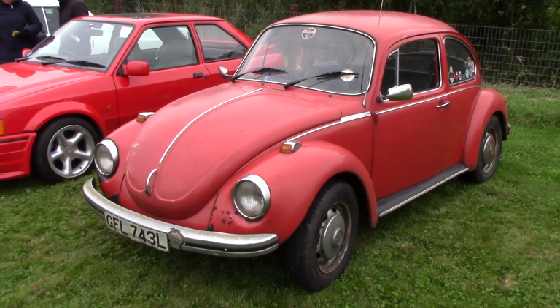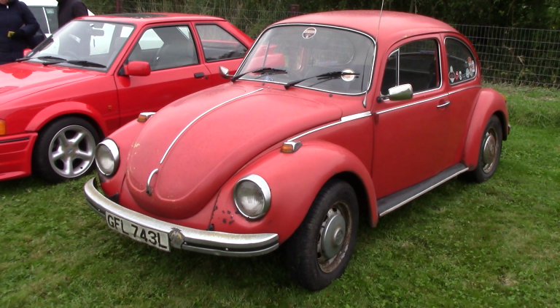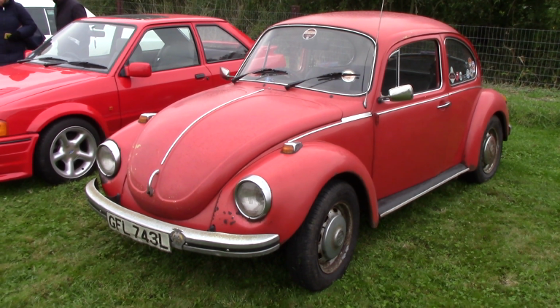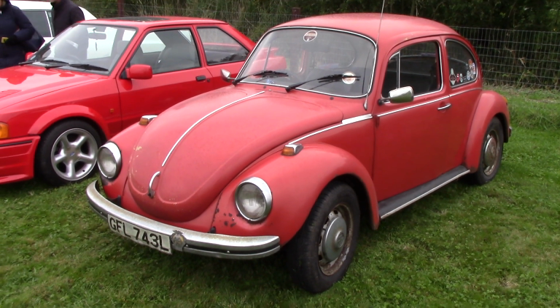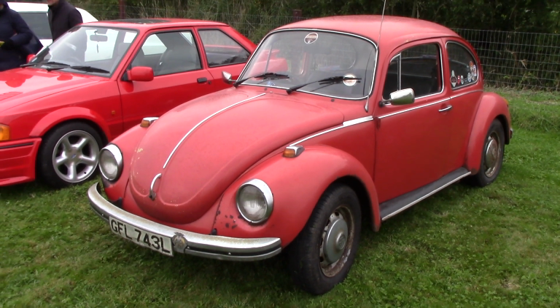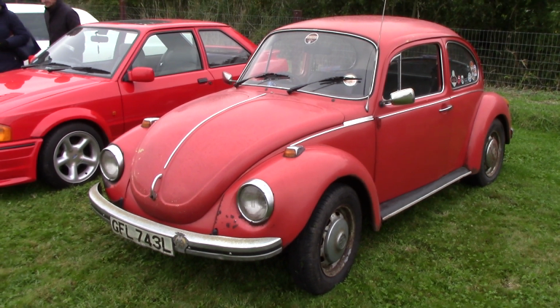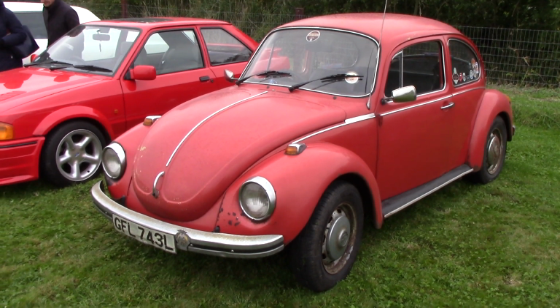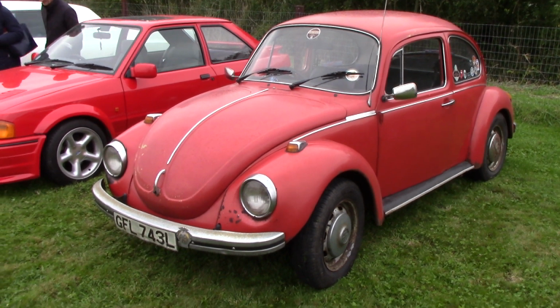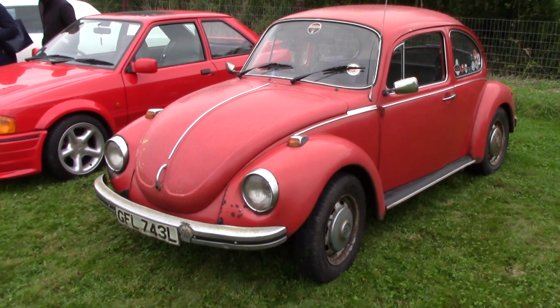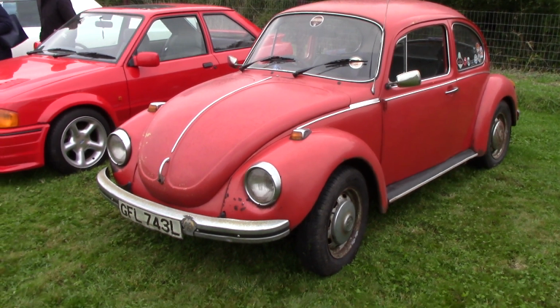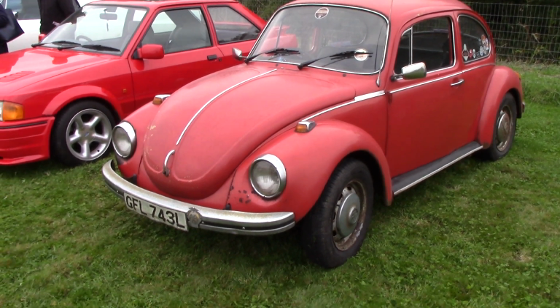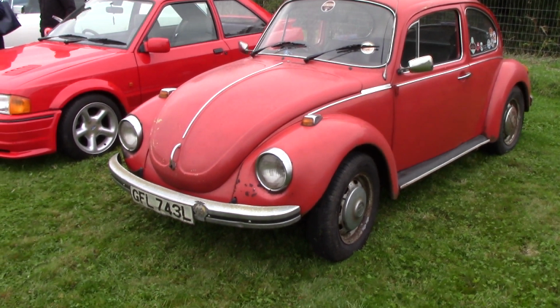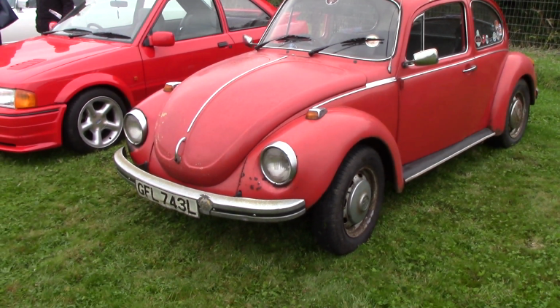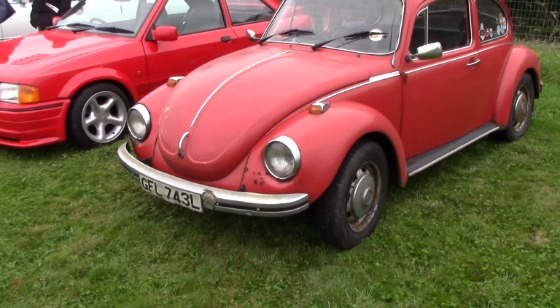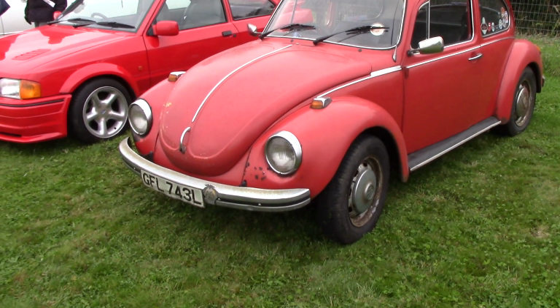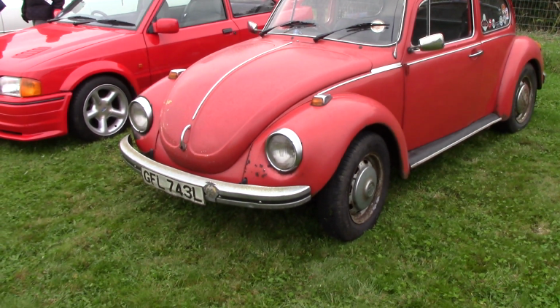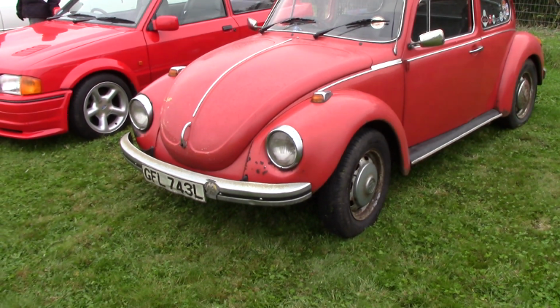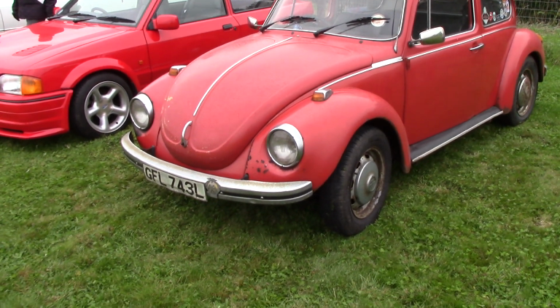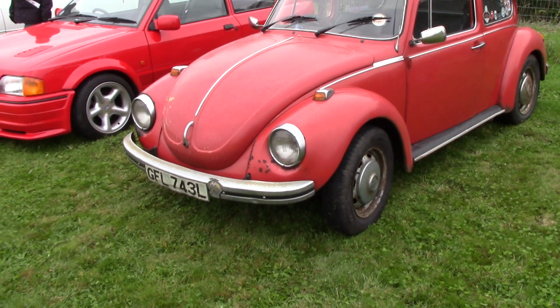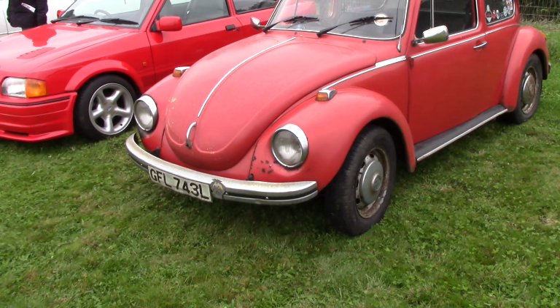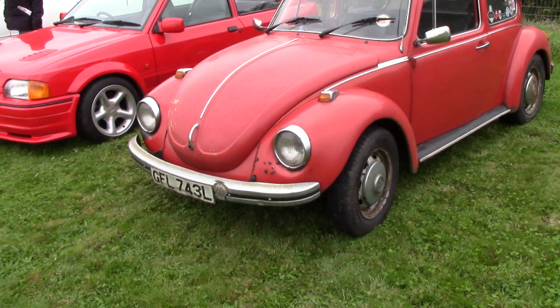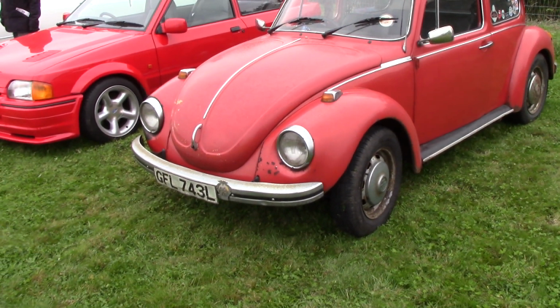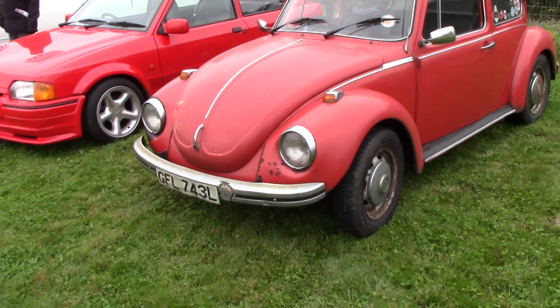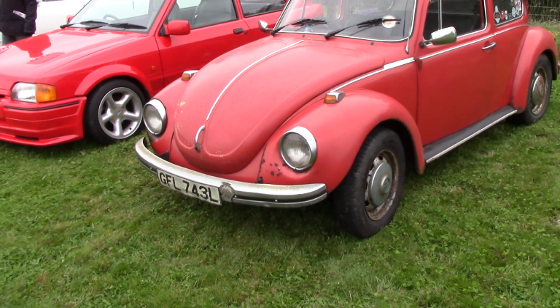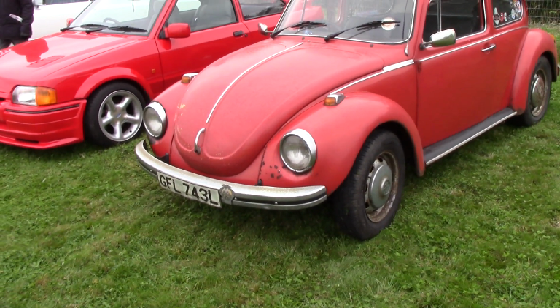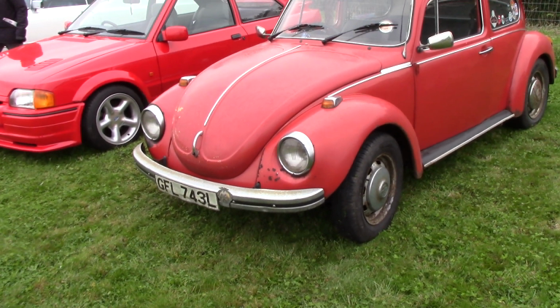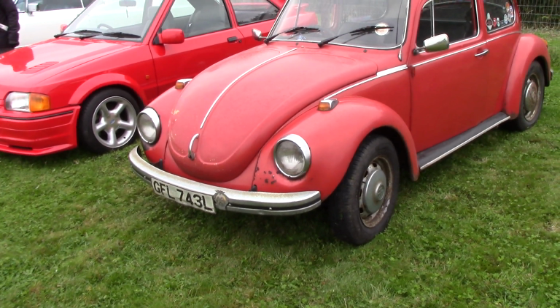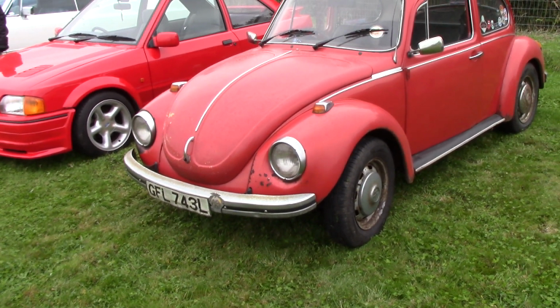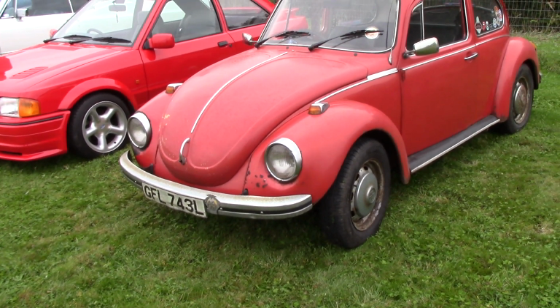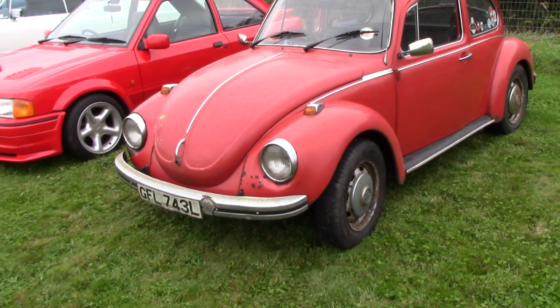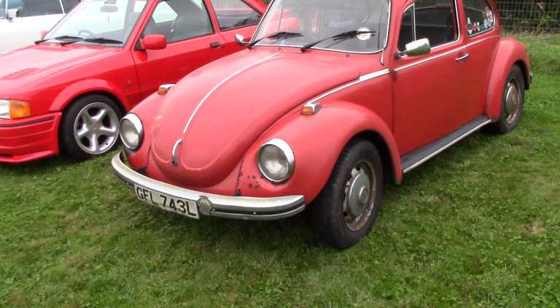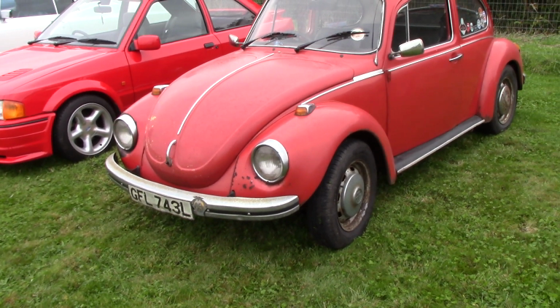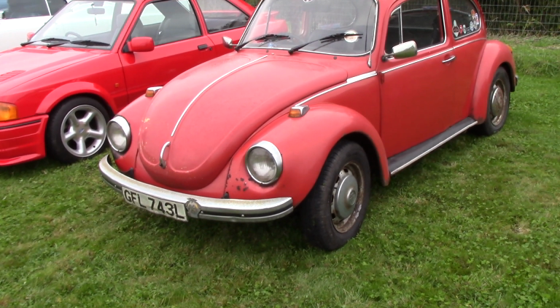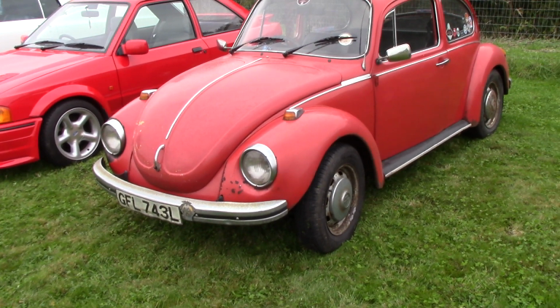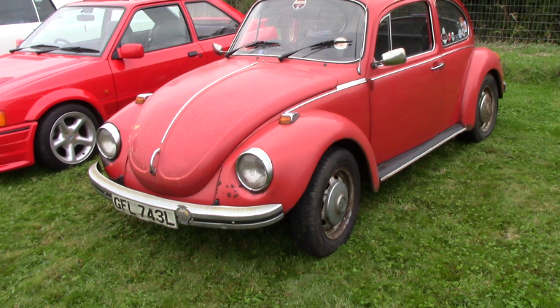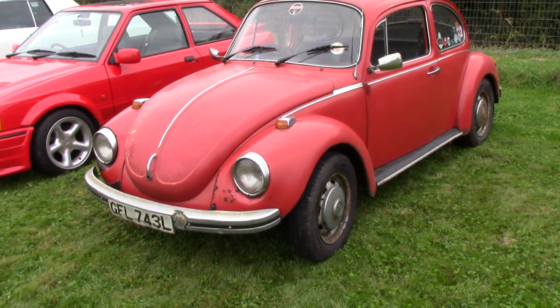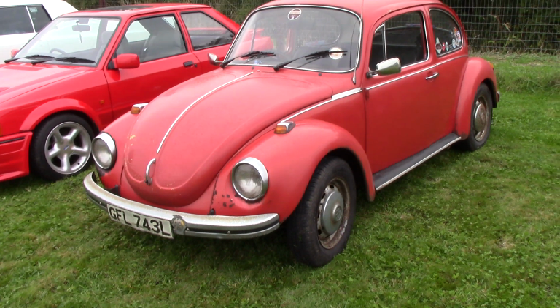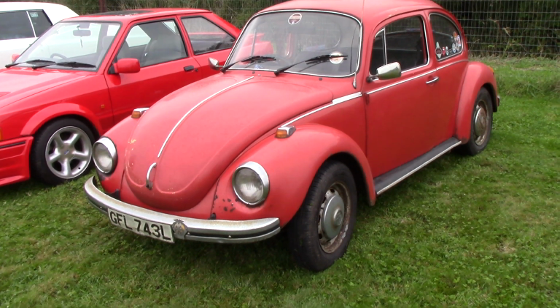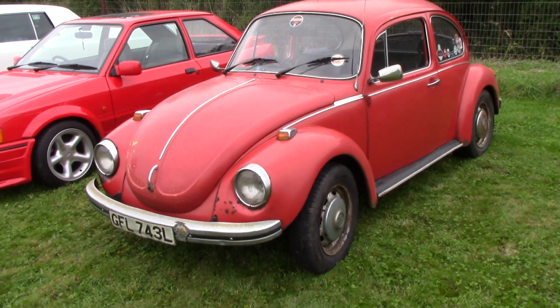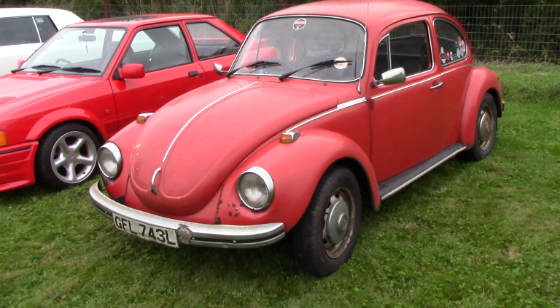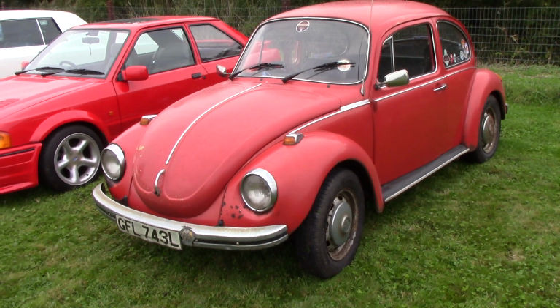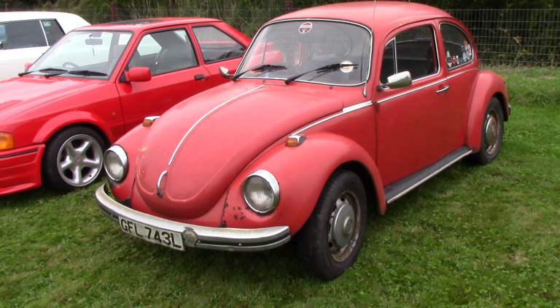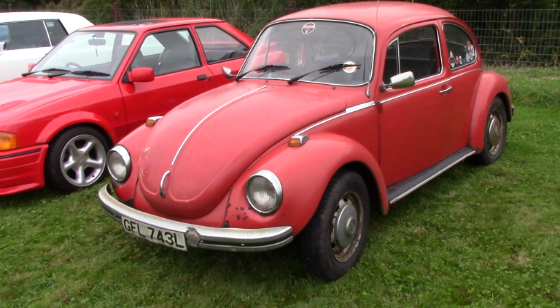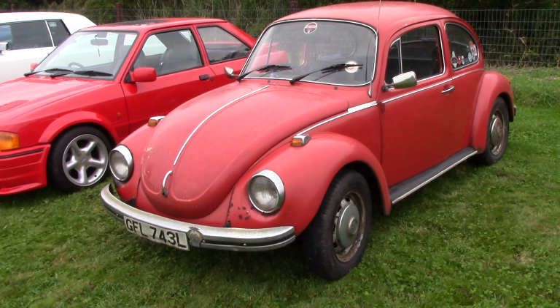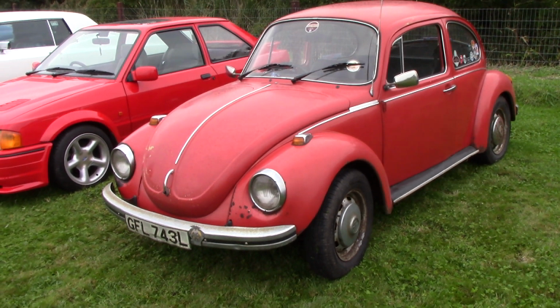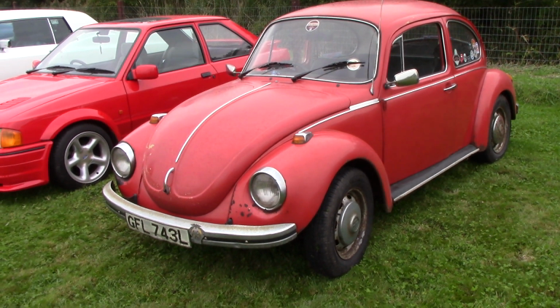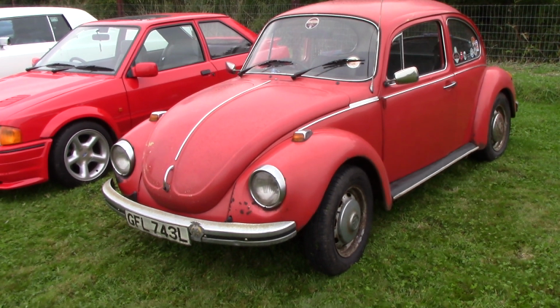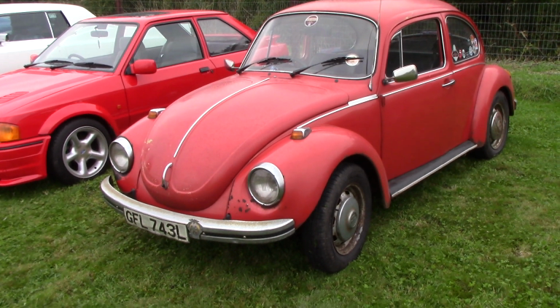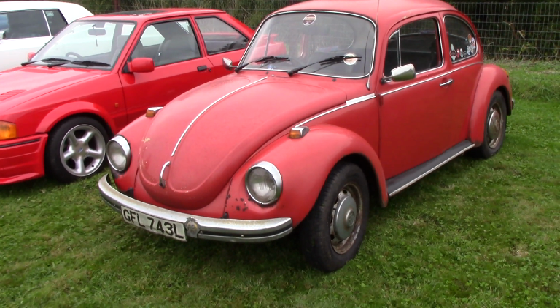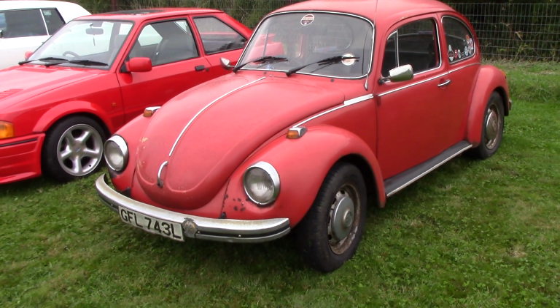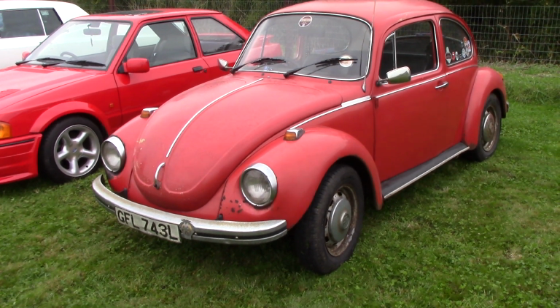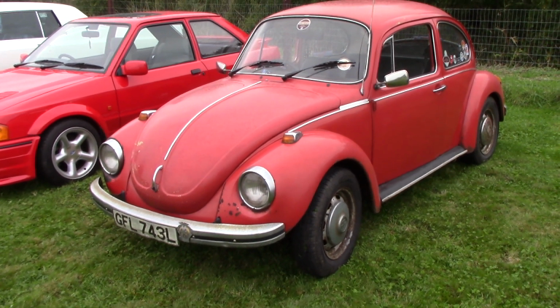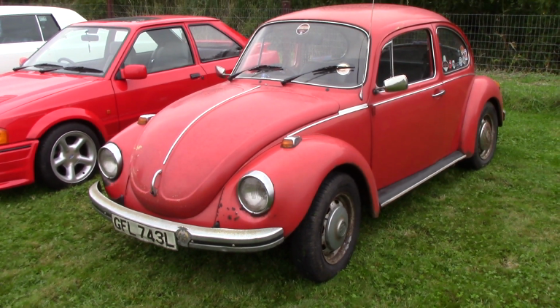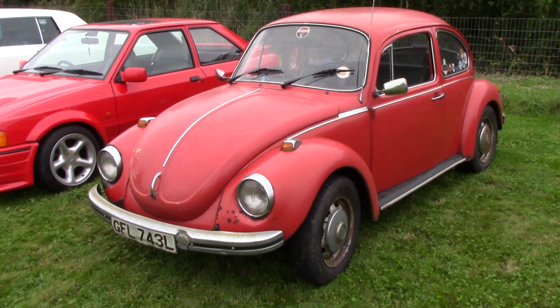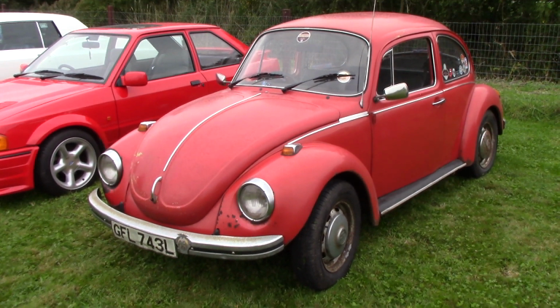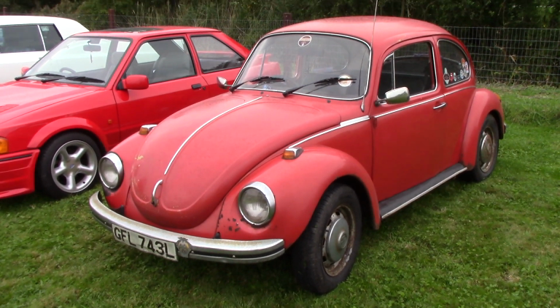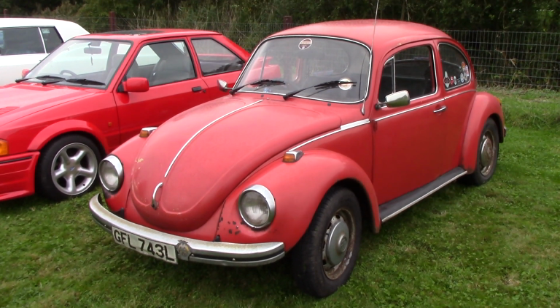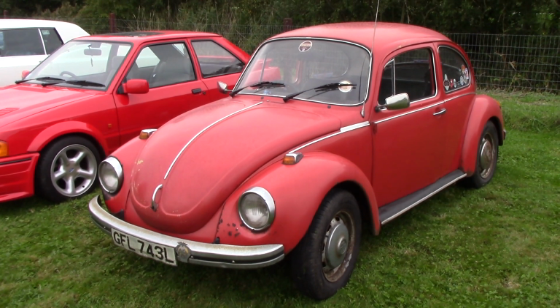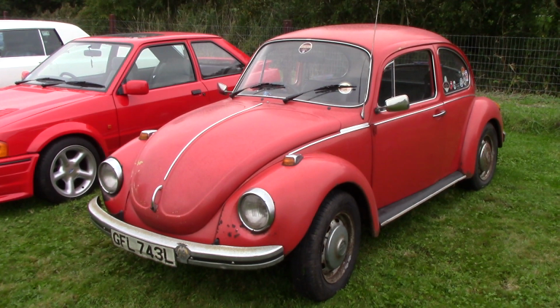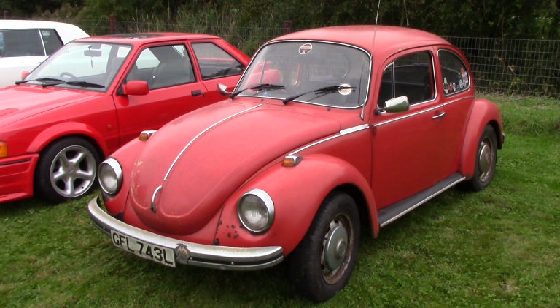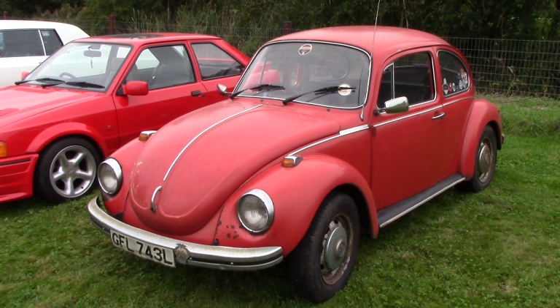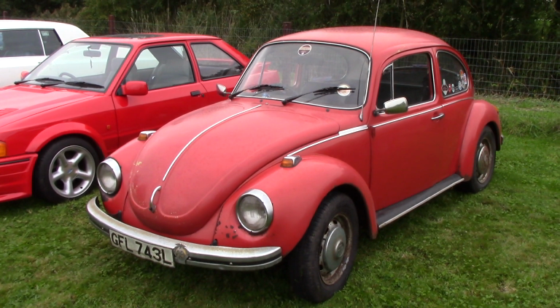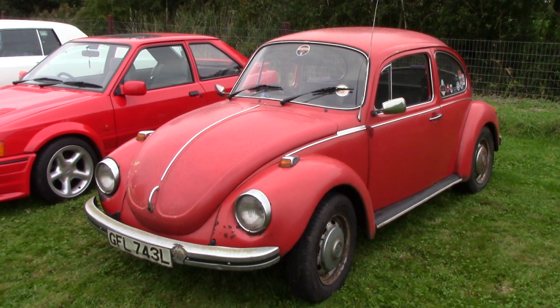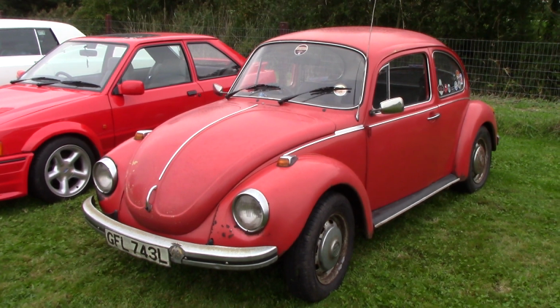Here you go guys, 1973 Volkswagen Beetle, all original, all restored.